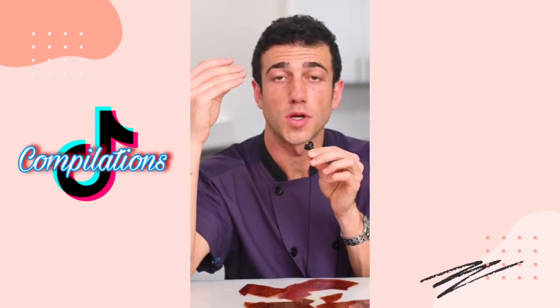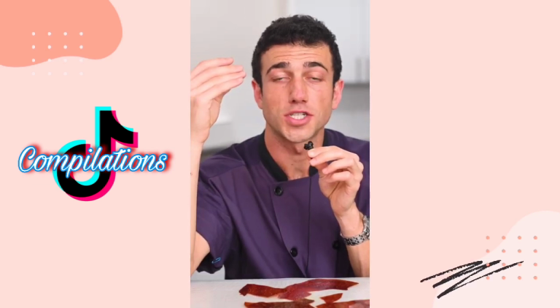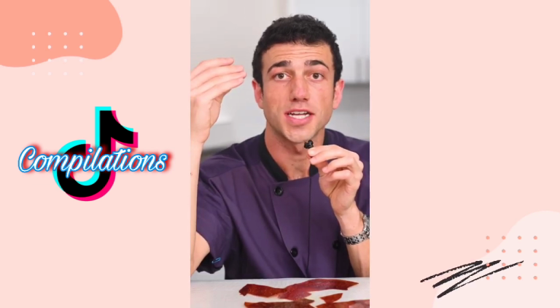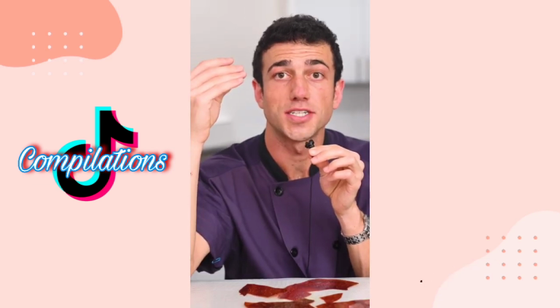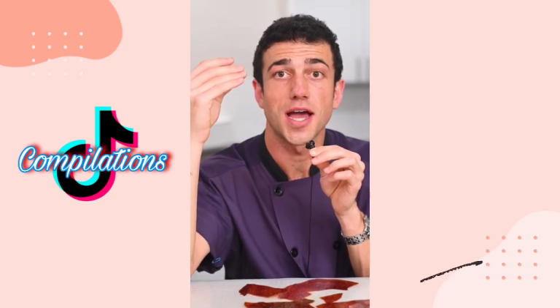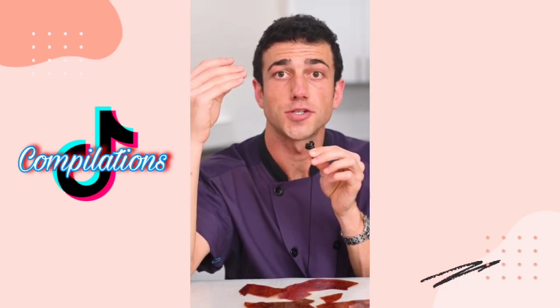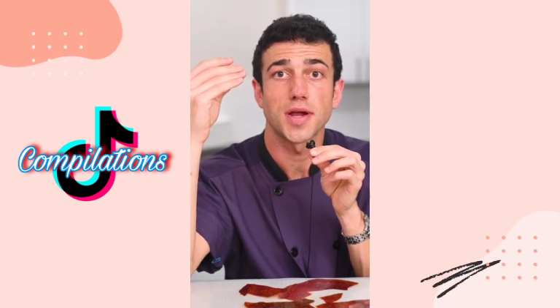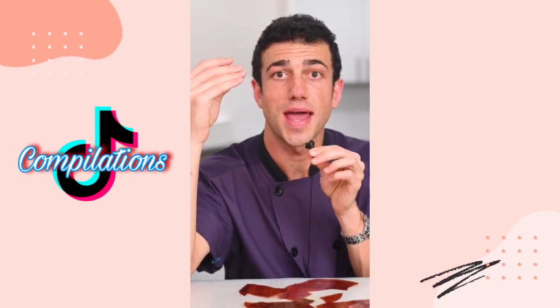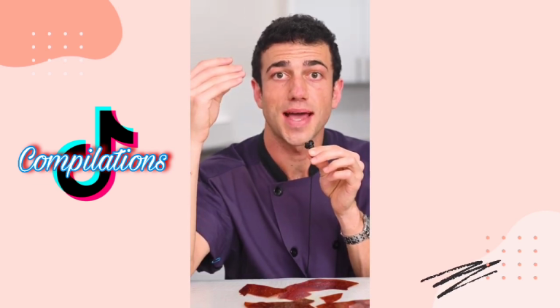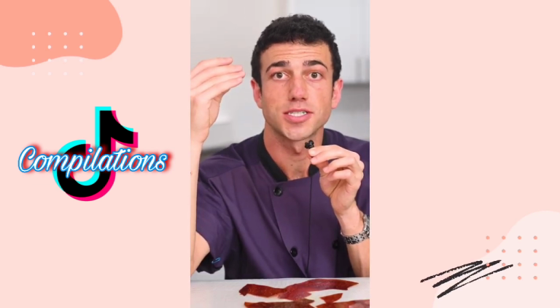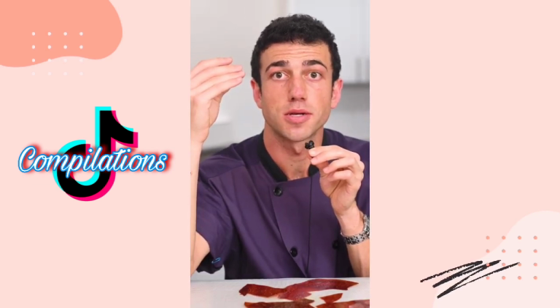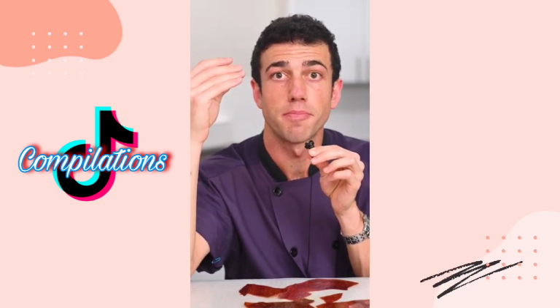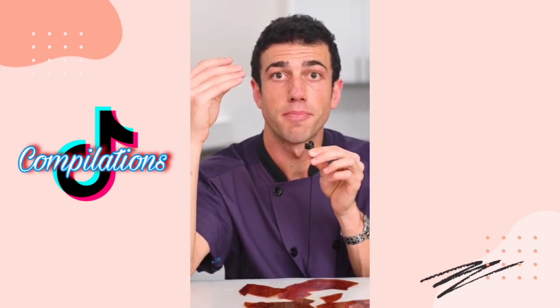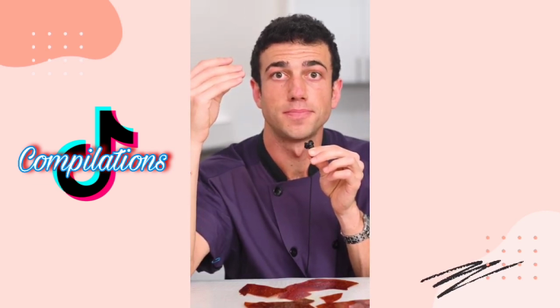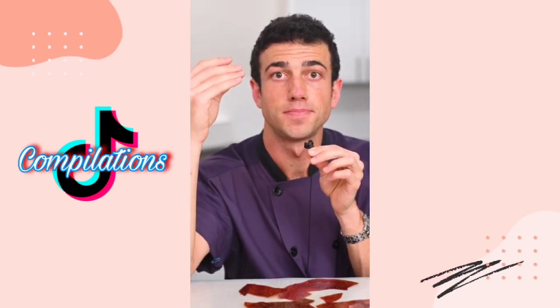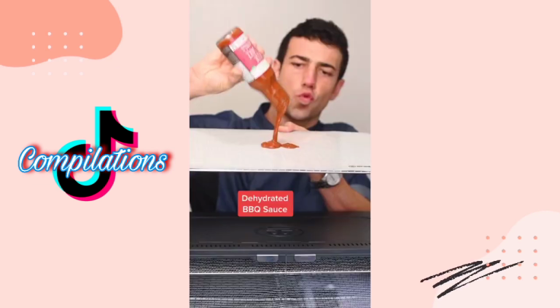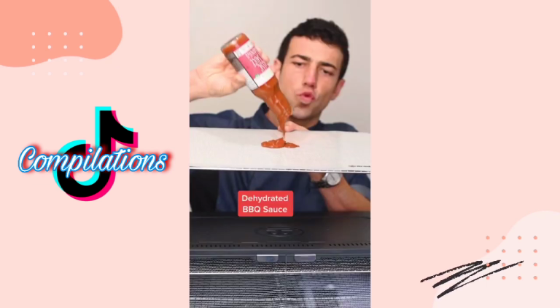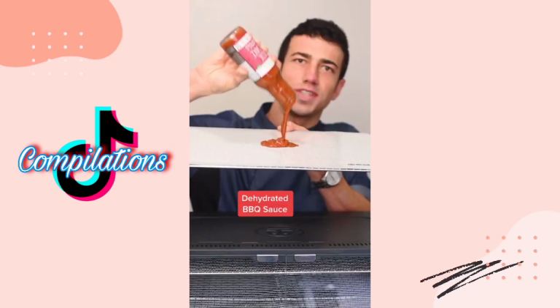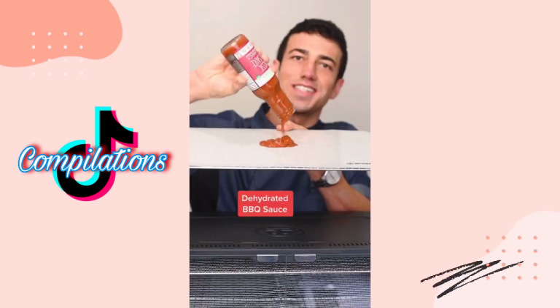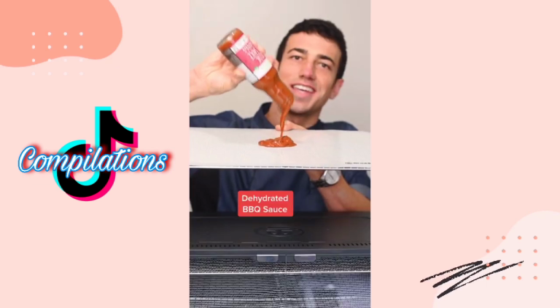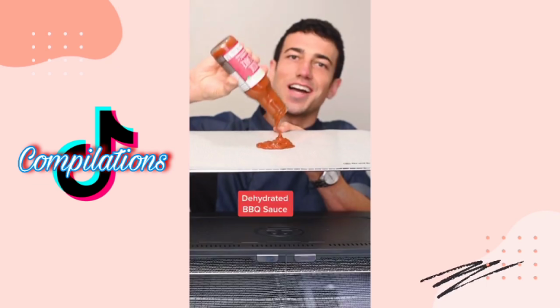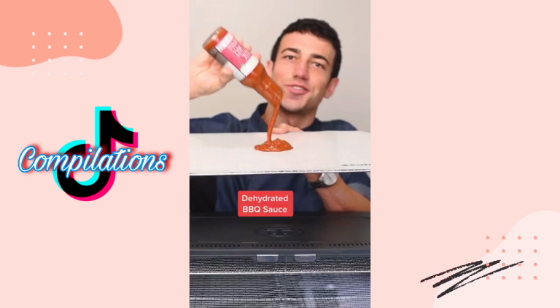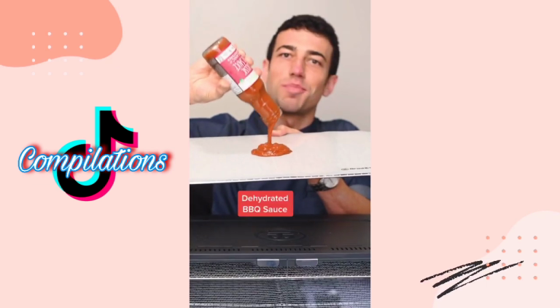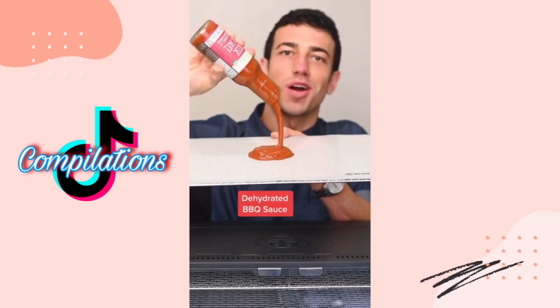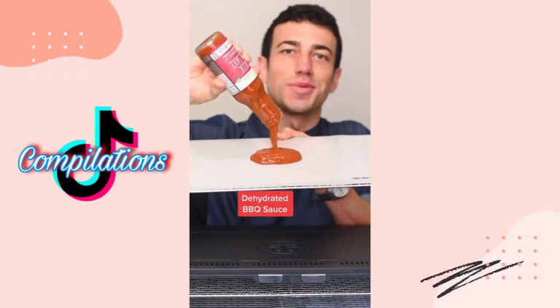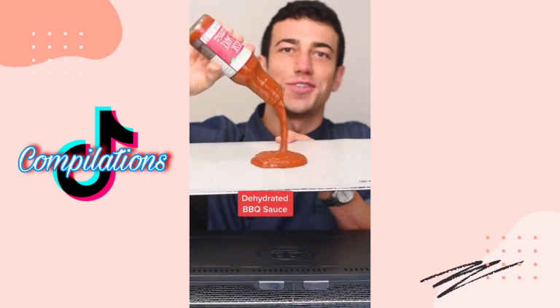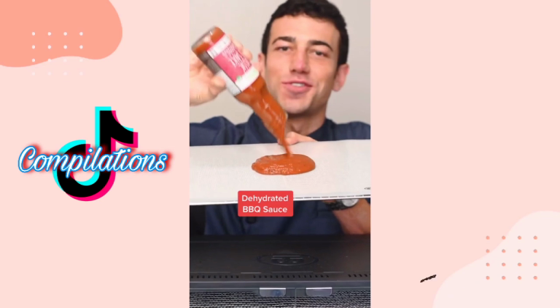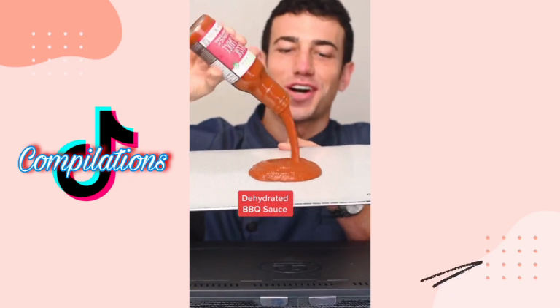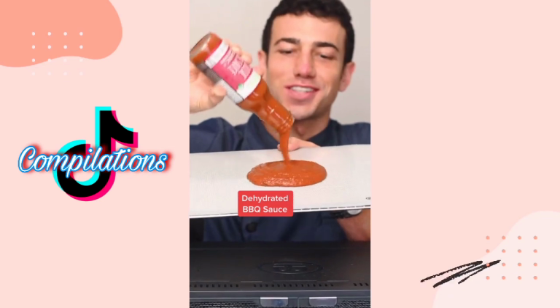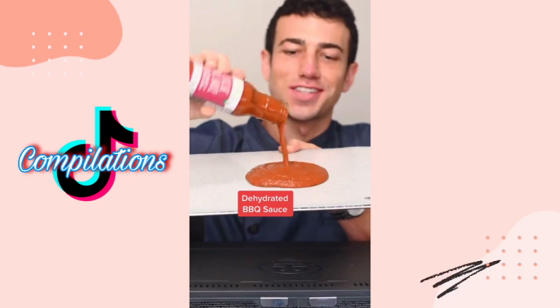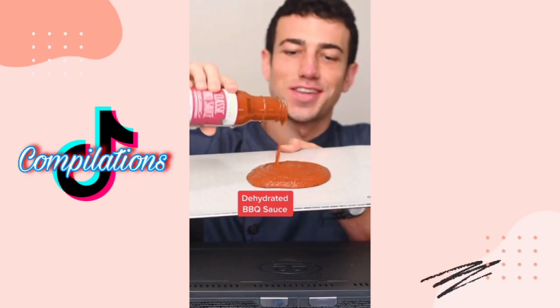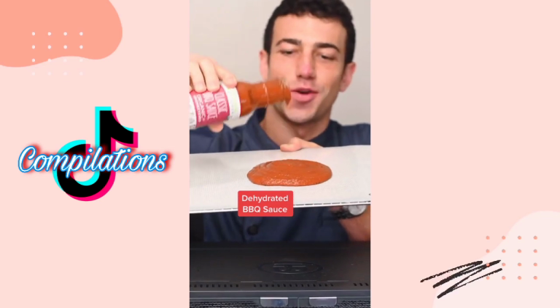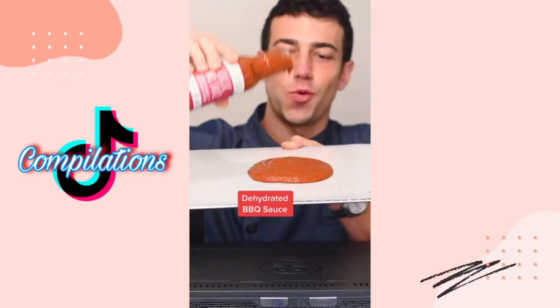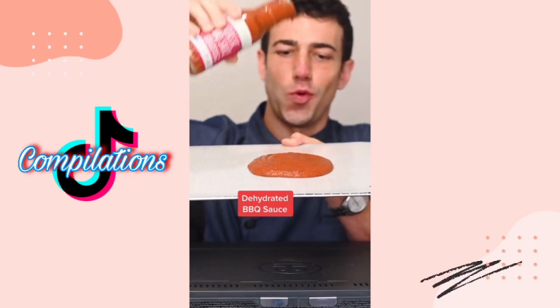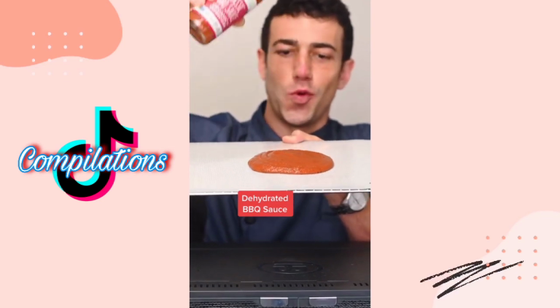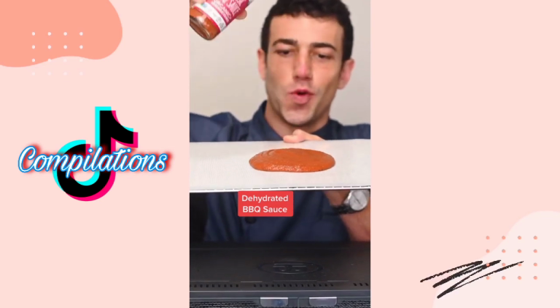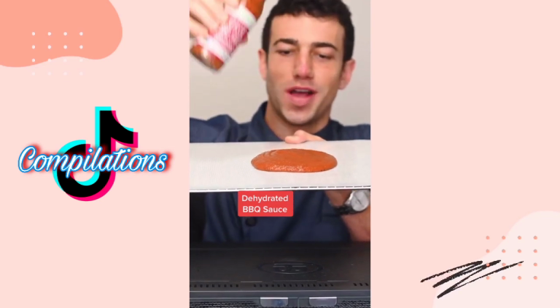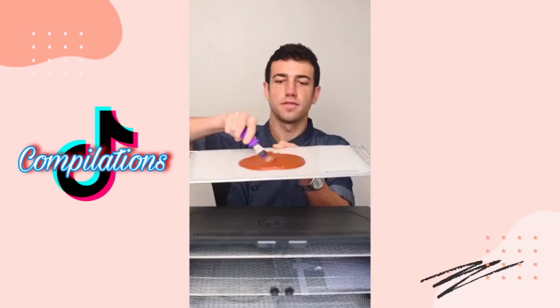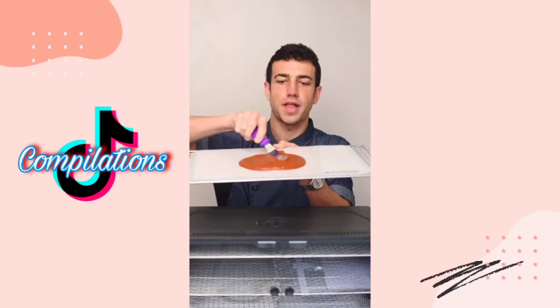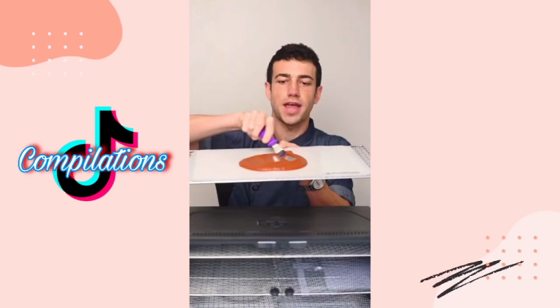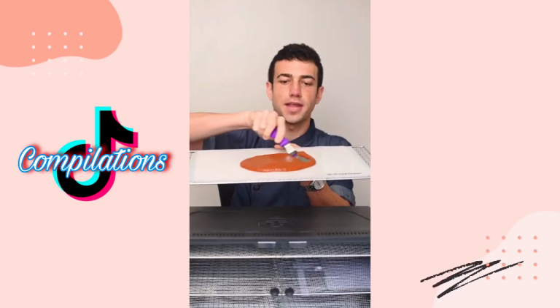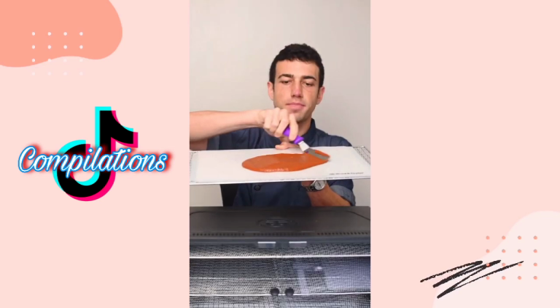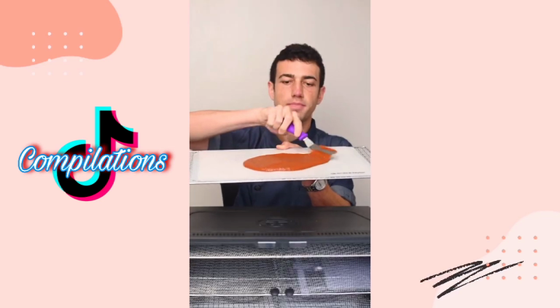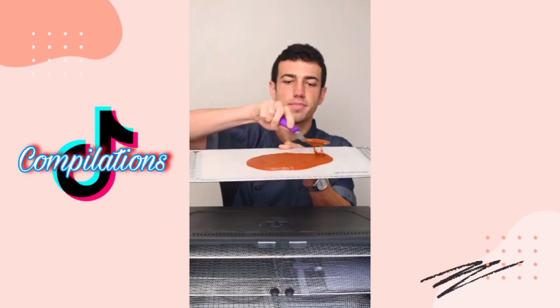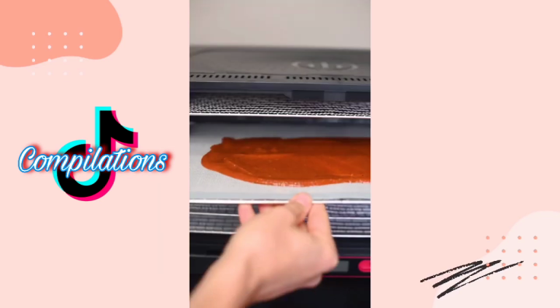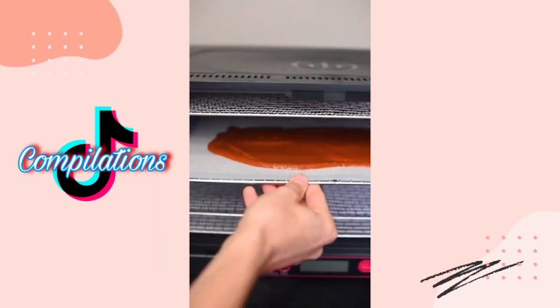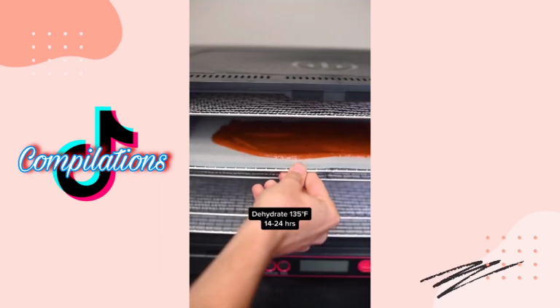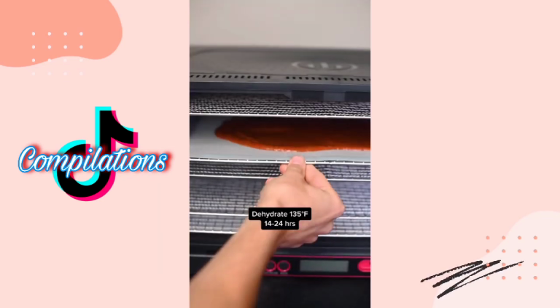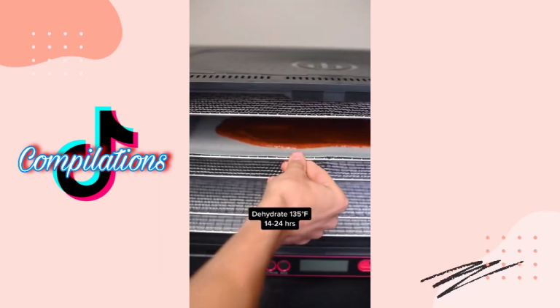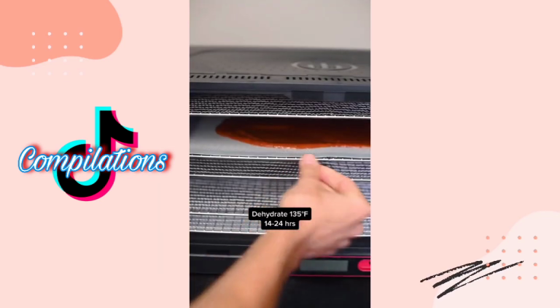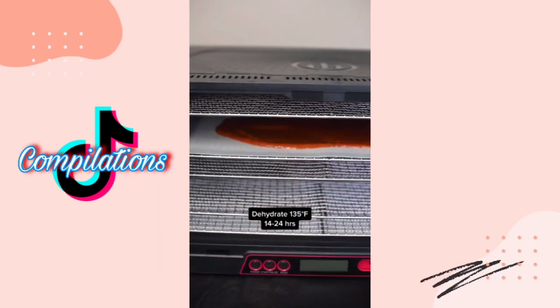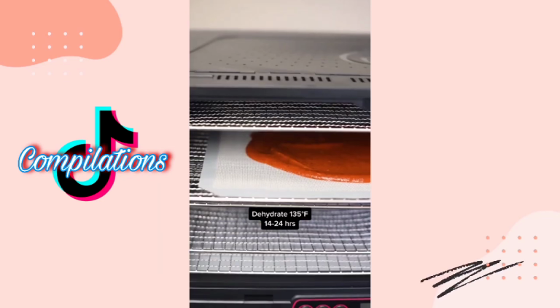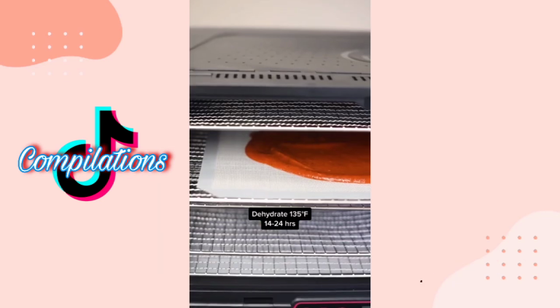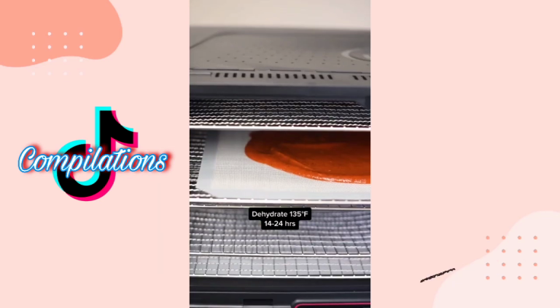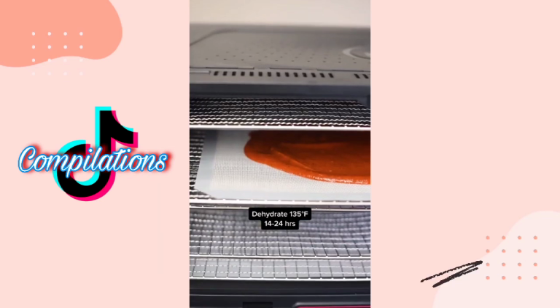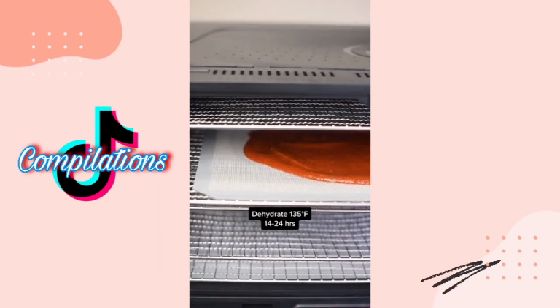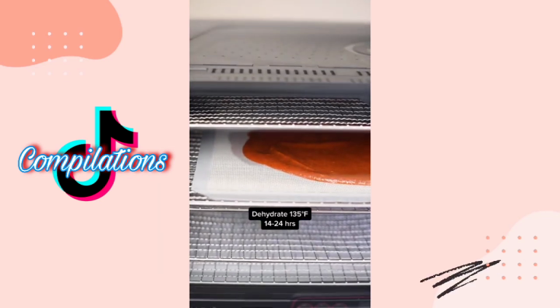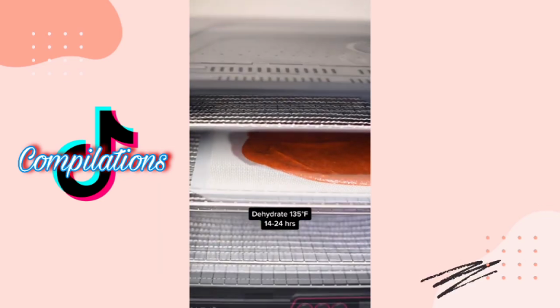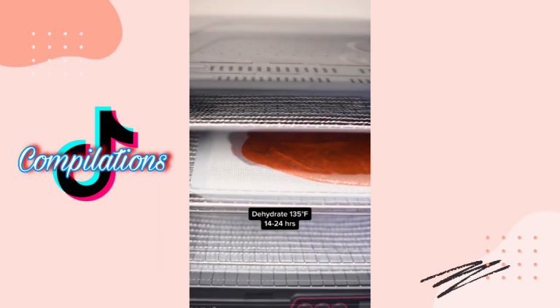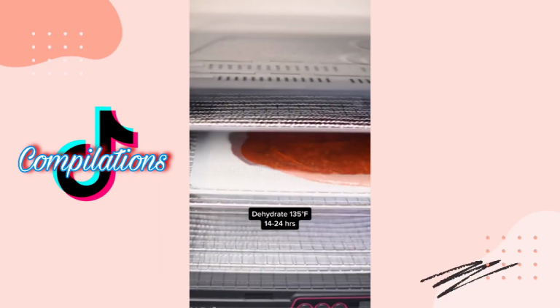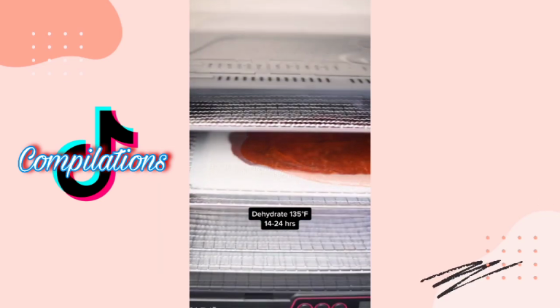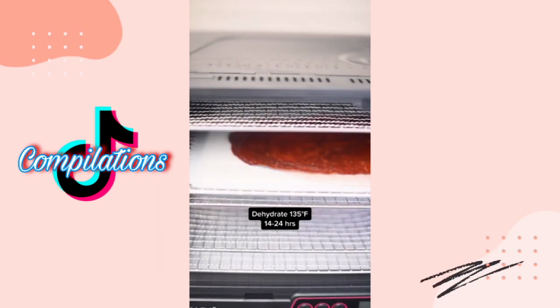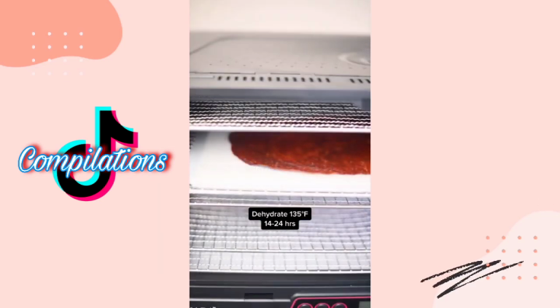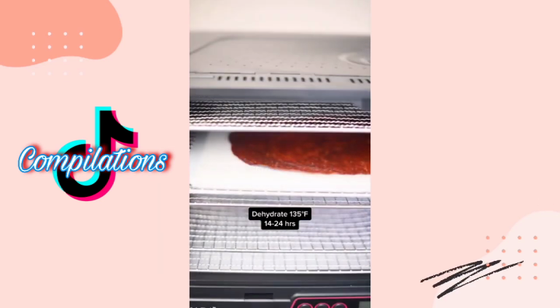What should I dehydrate next? Let's dehydrate barbecue sauce. Flatten it and let it go overnight for a leathery texture.